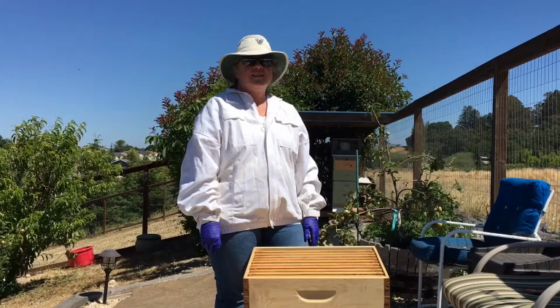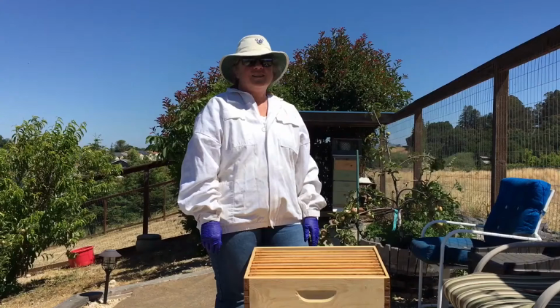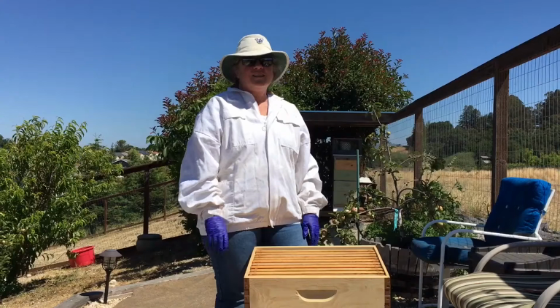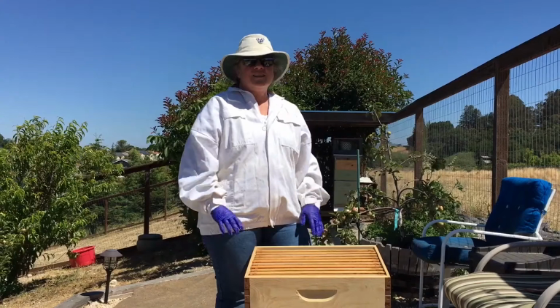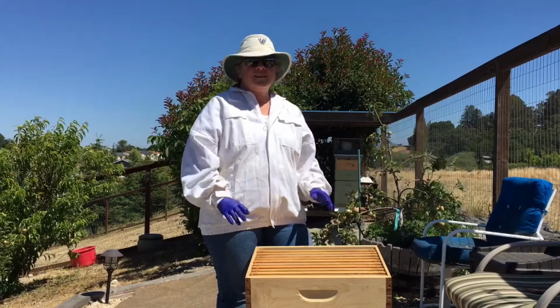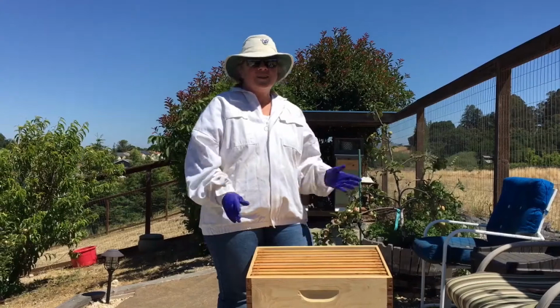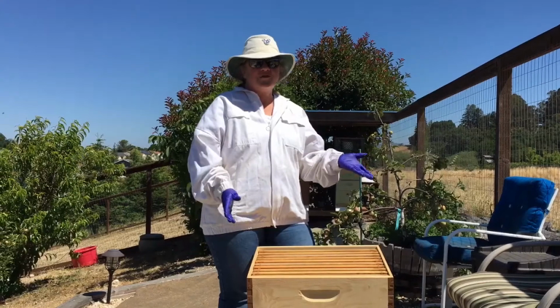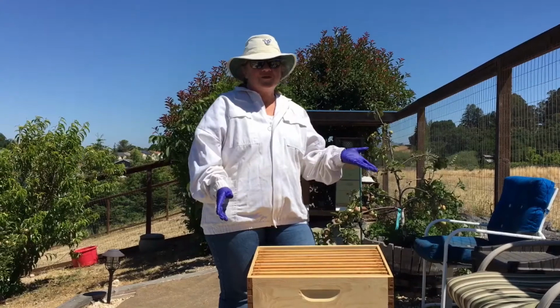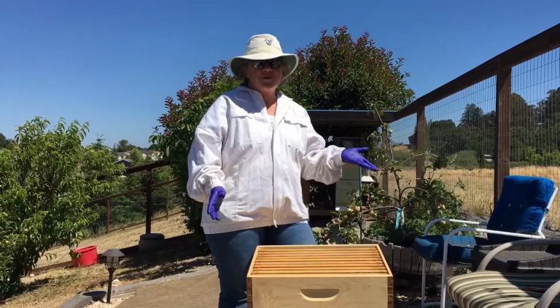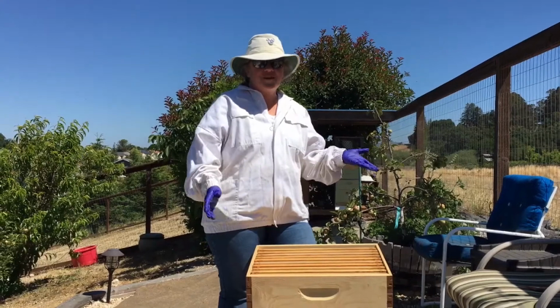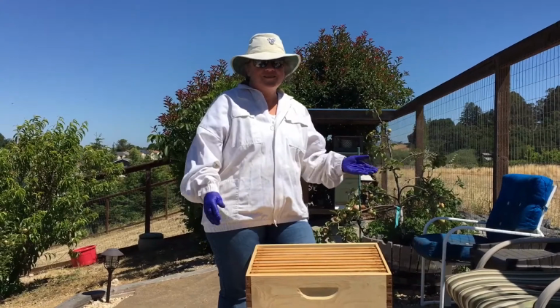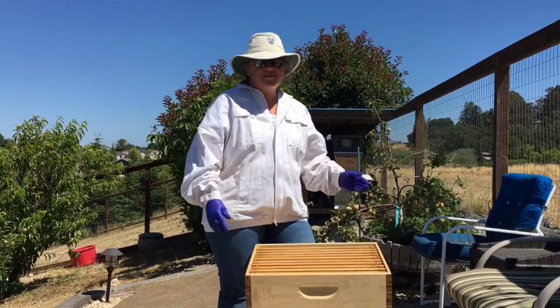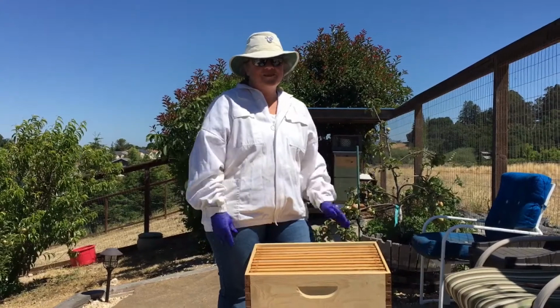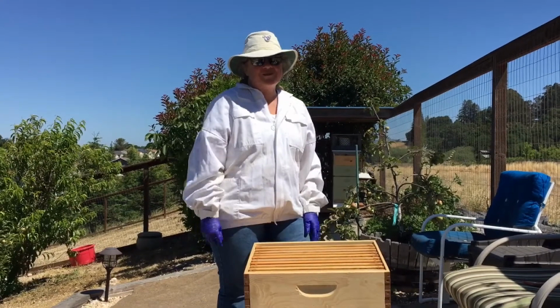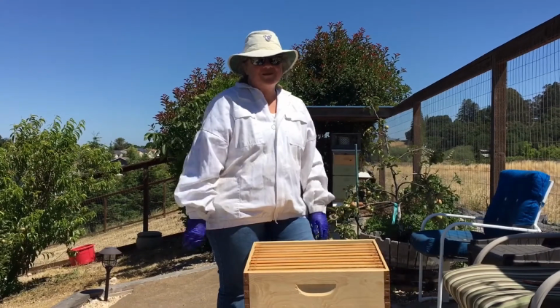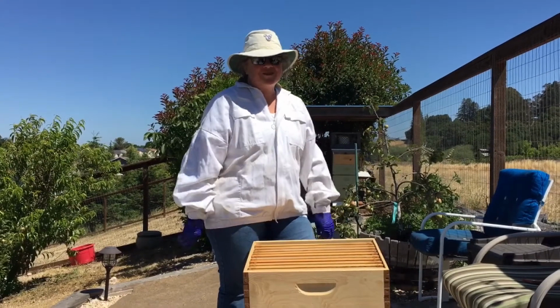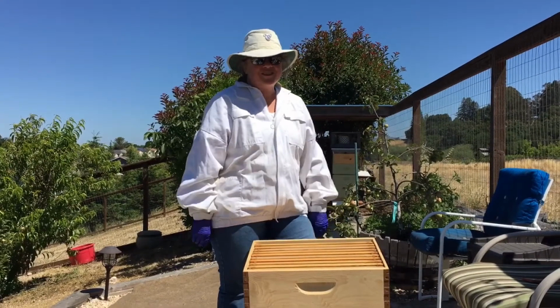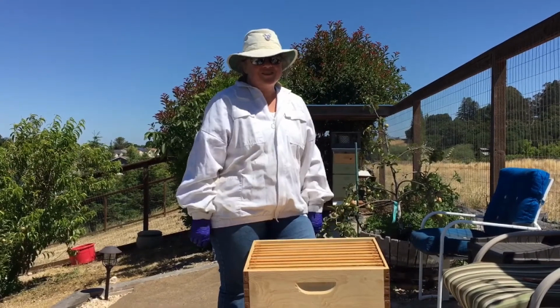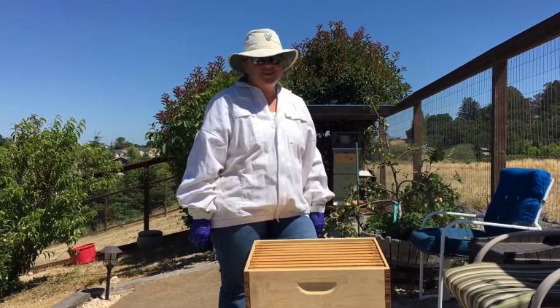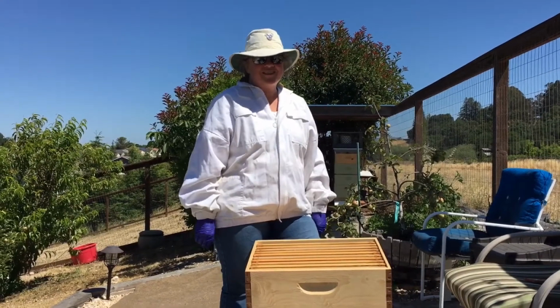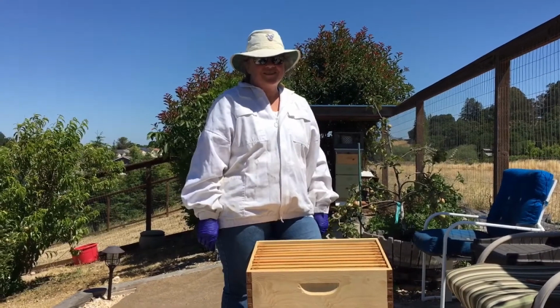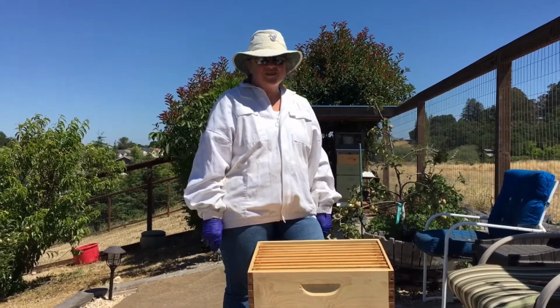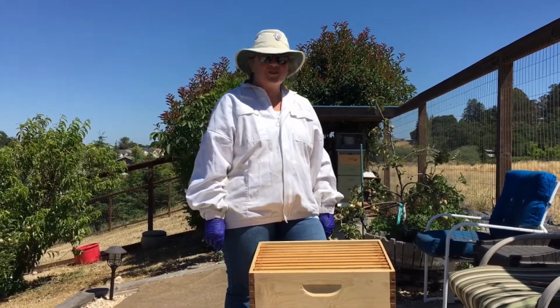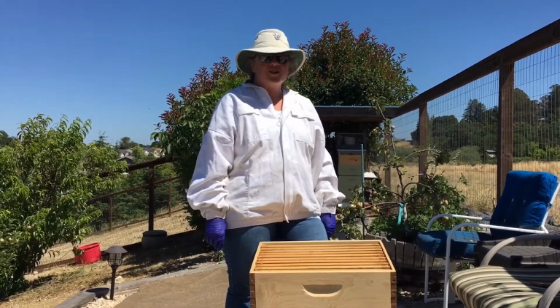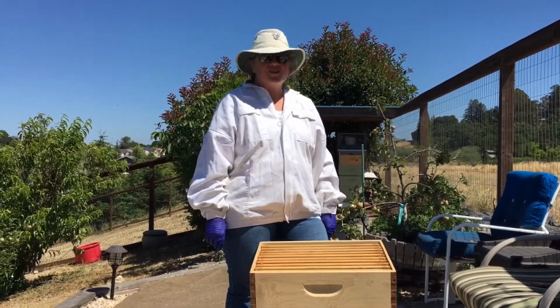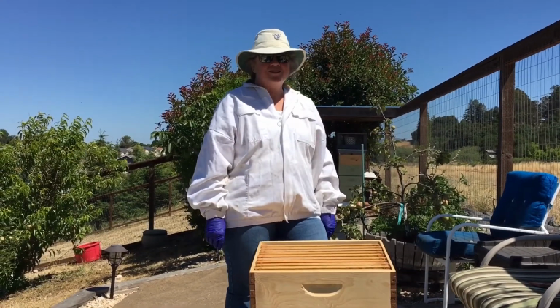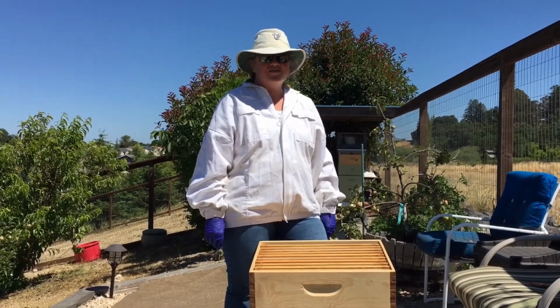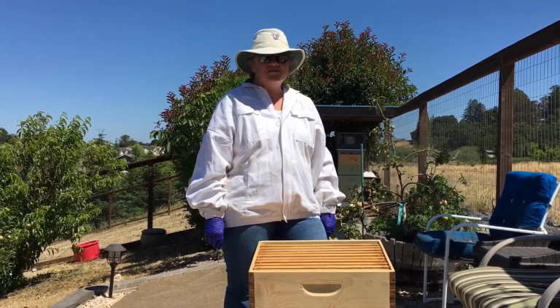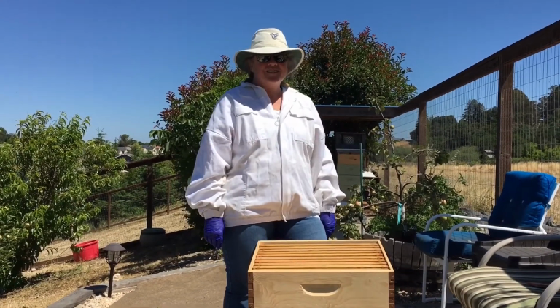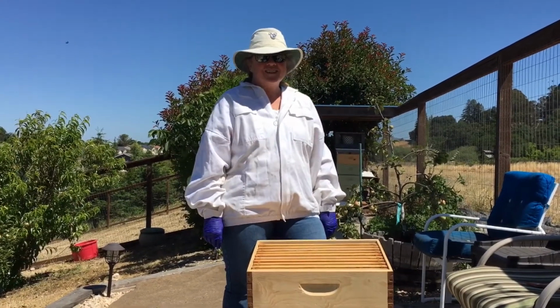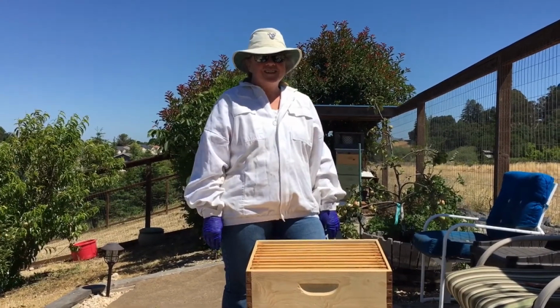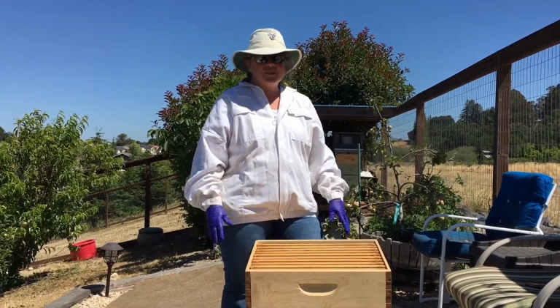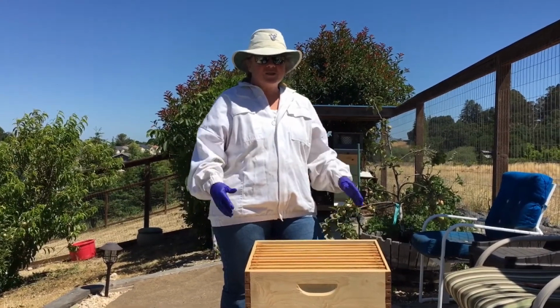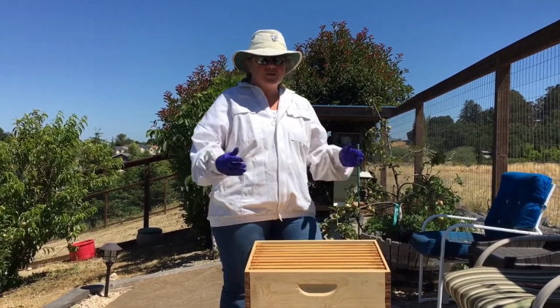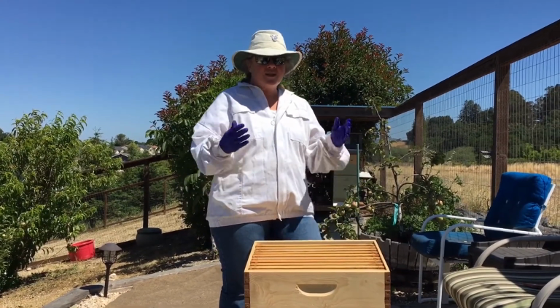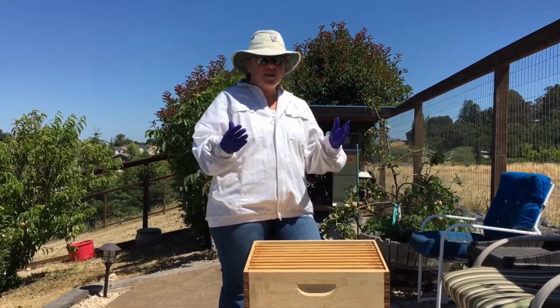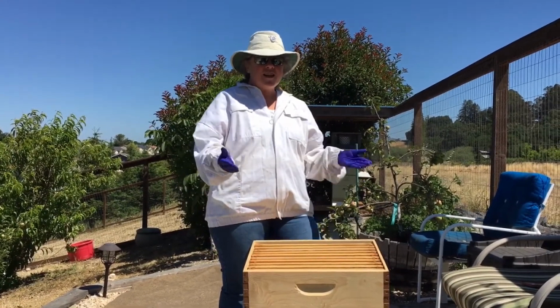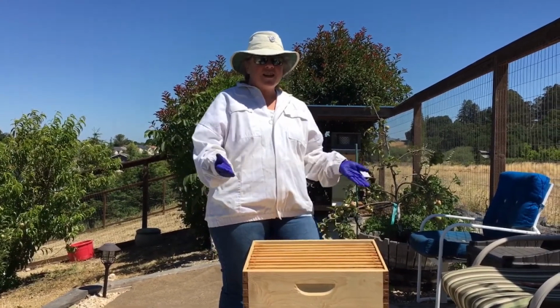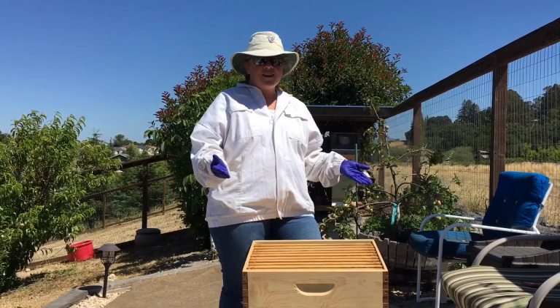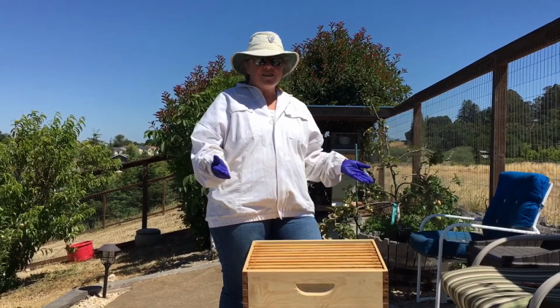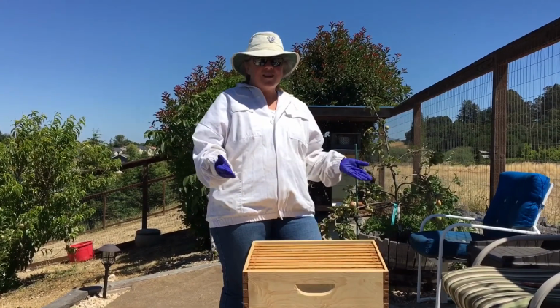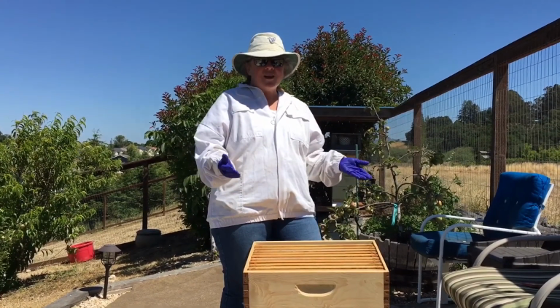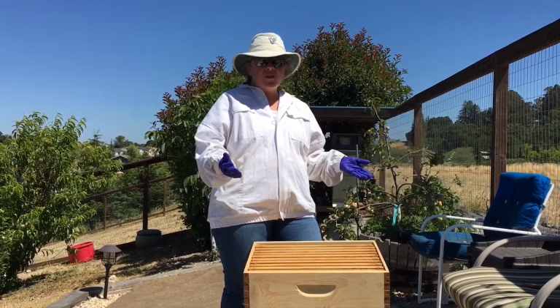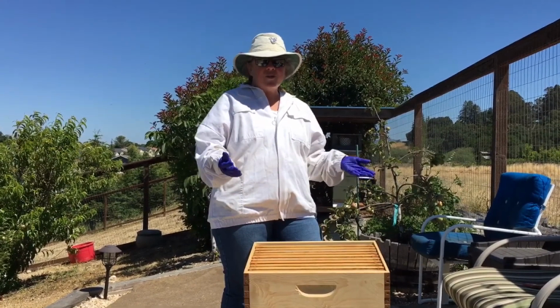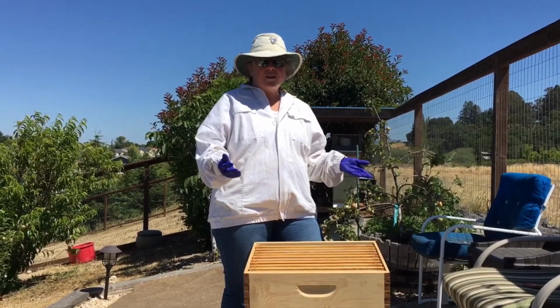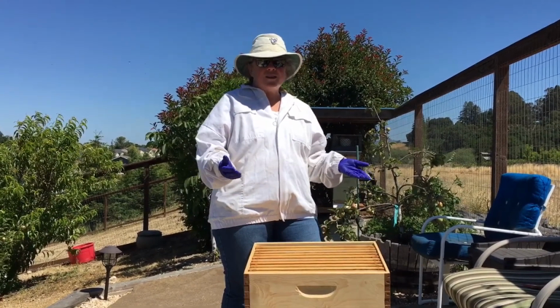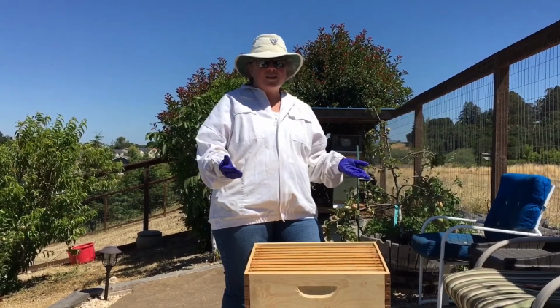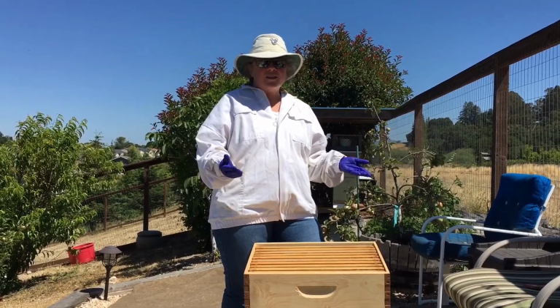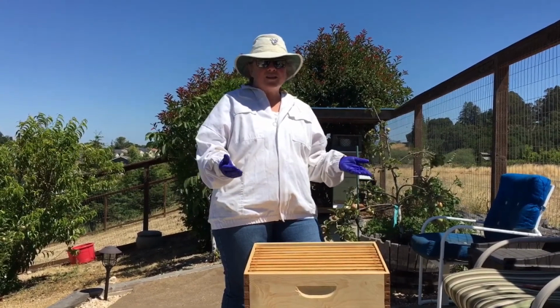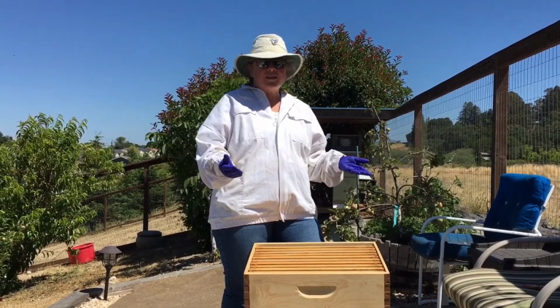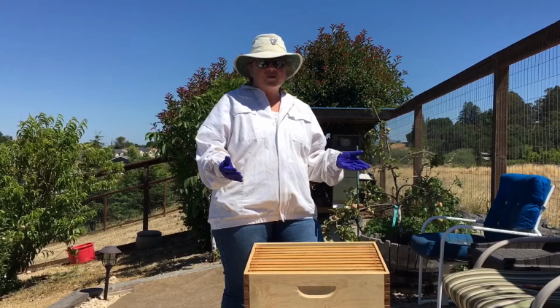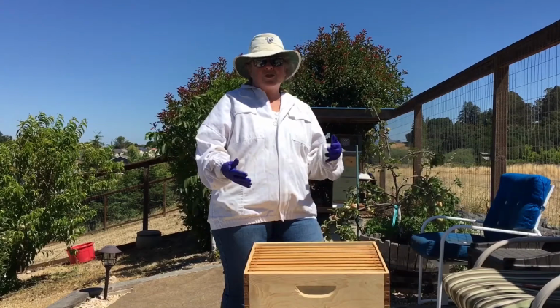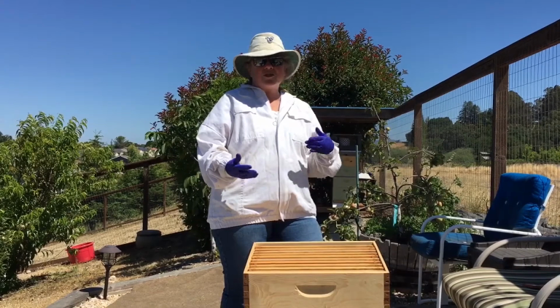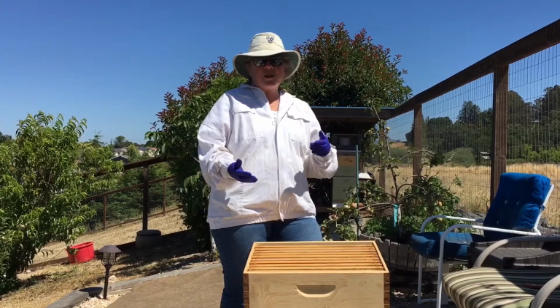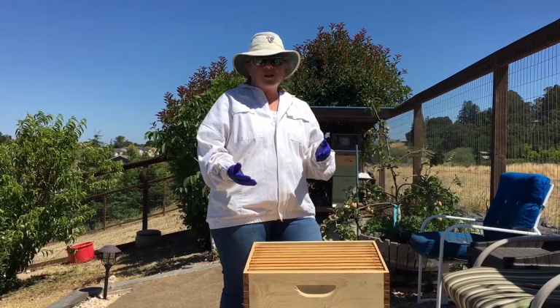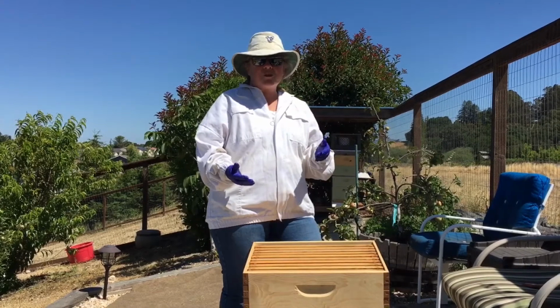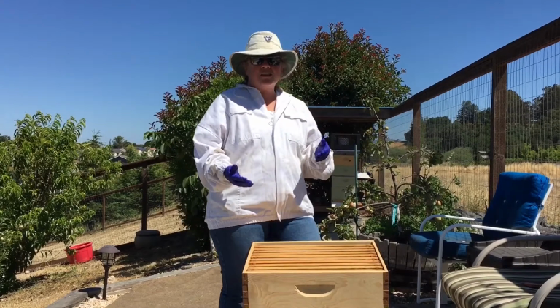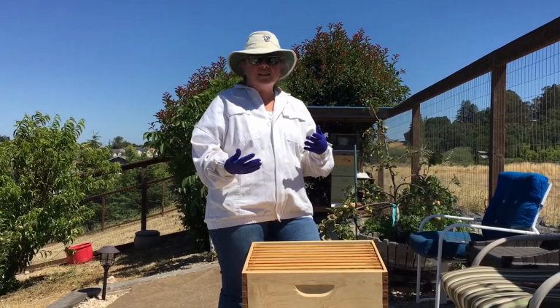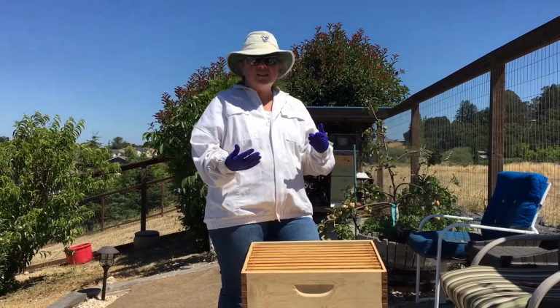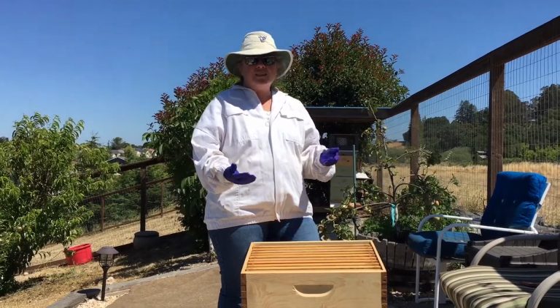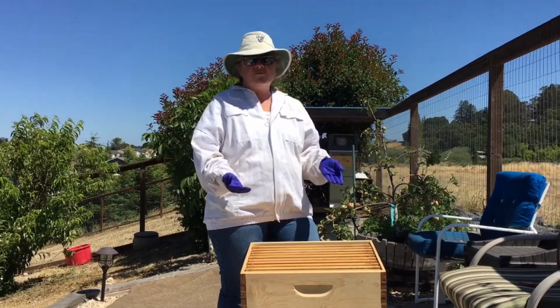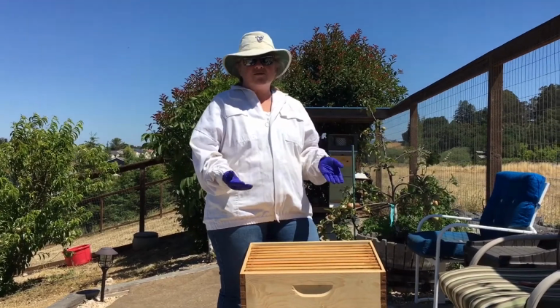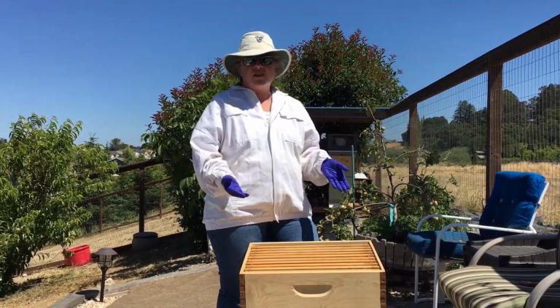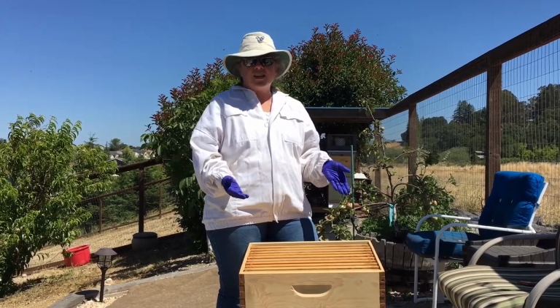Hi everyone, welcome to our Hillside Urban Garden. So today we are going to talk about cleaning frames.